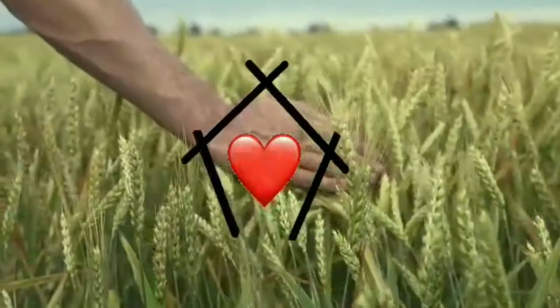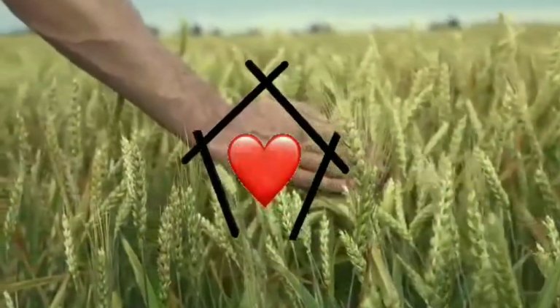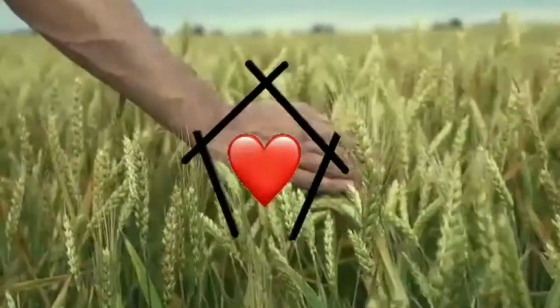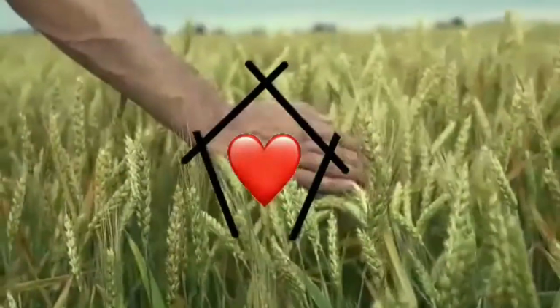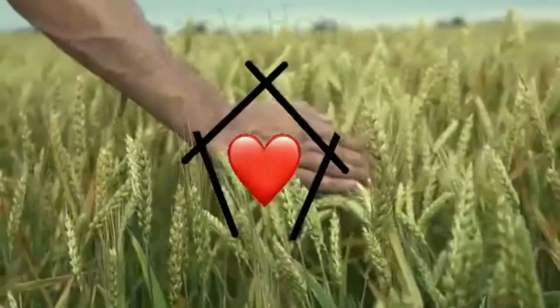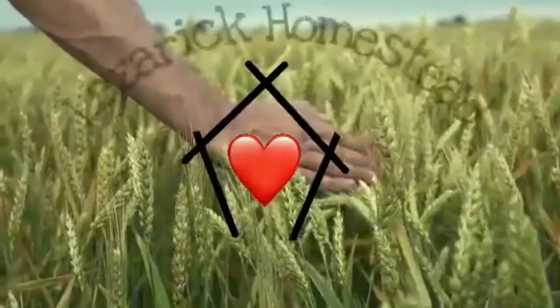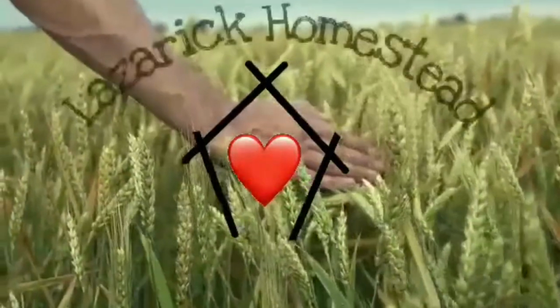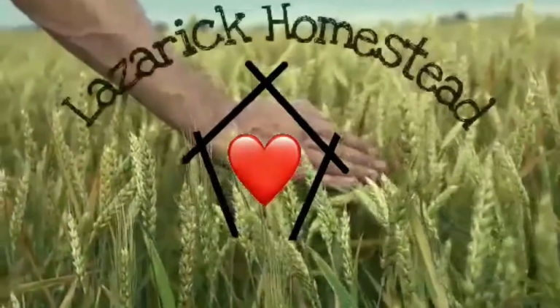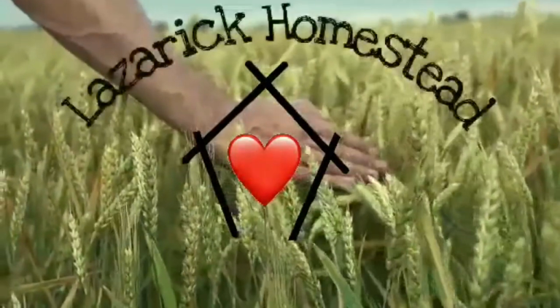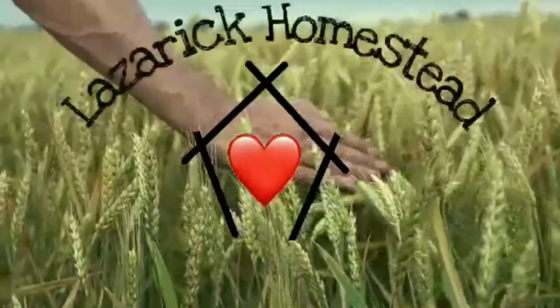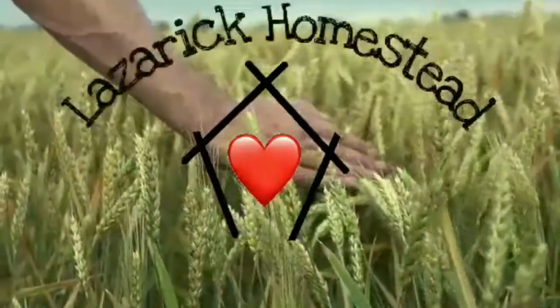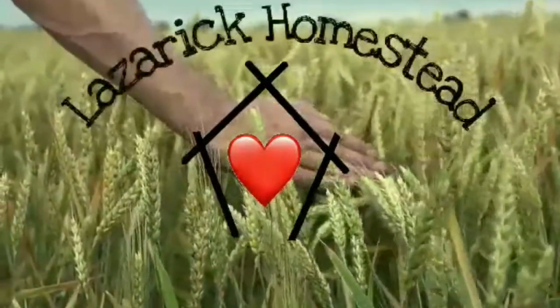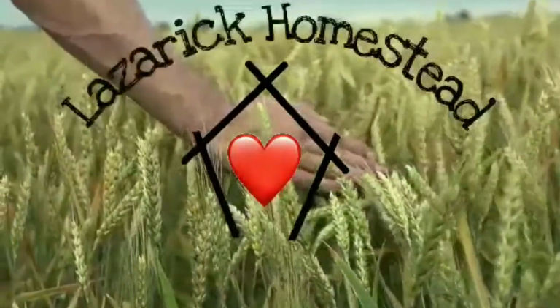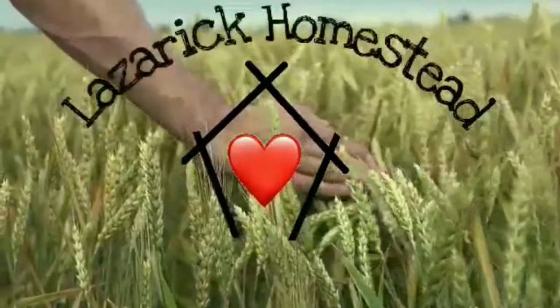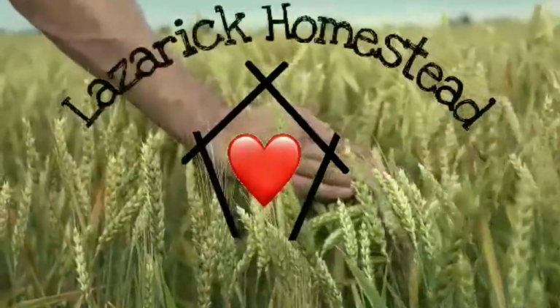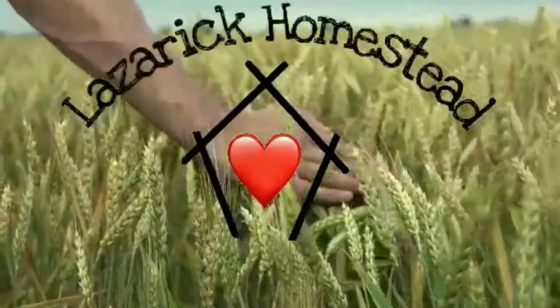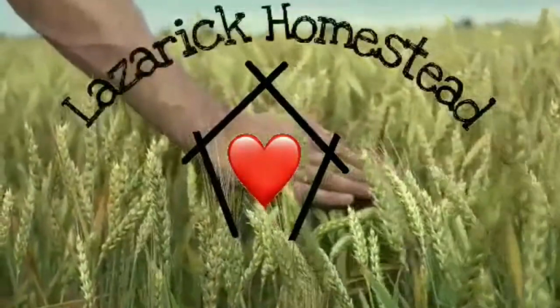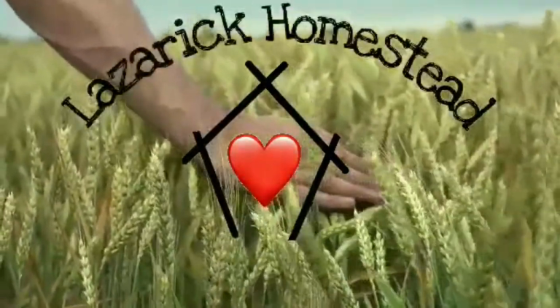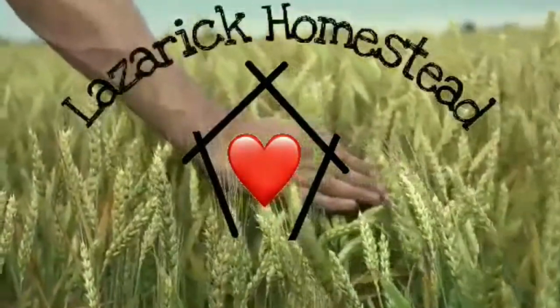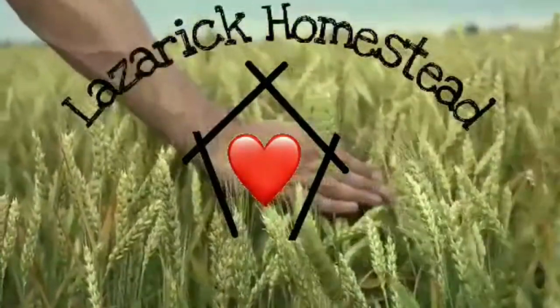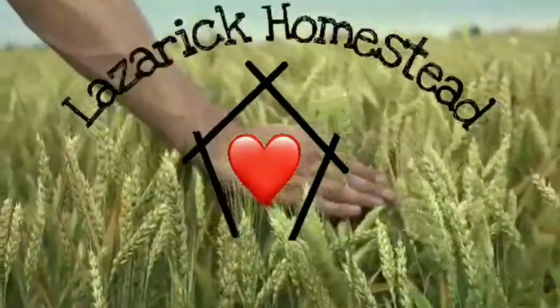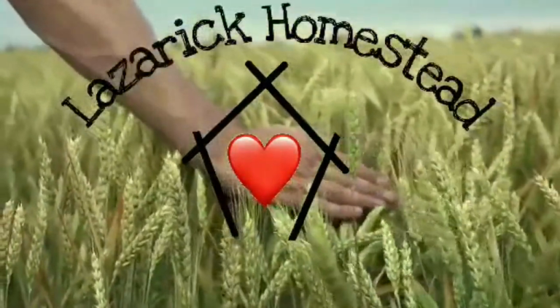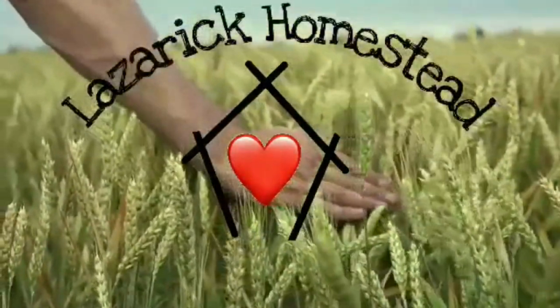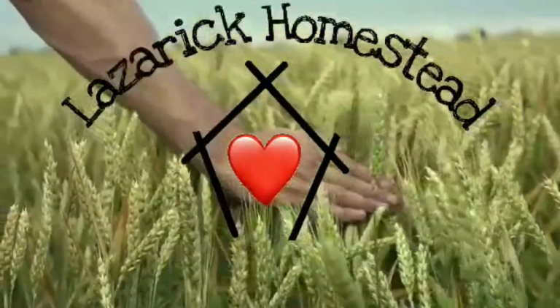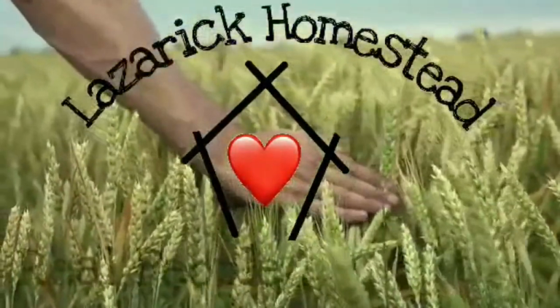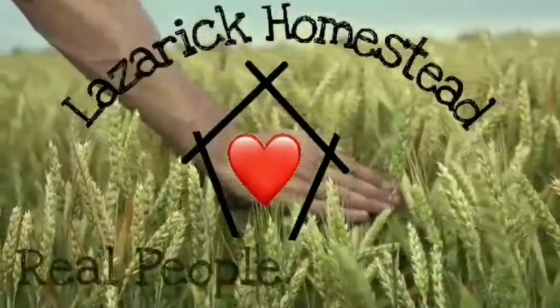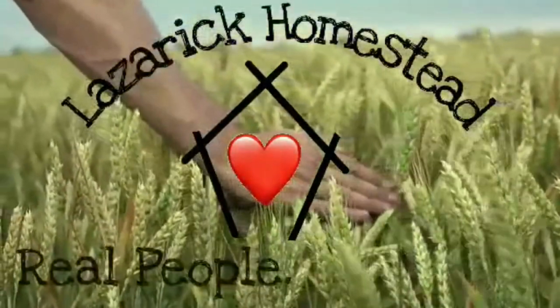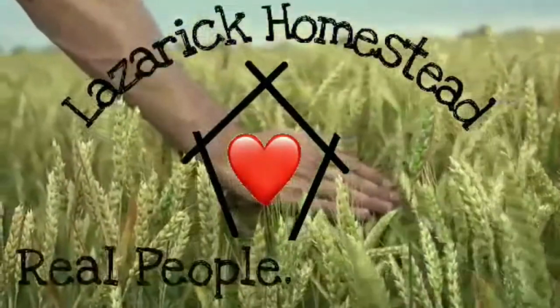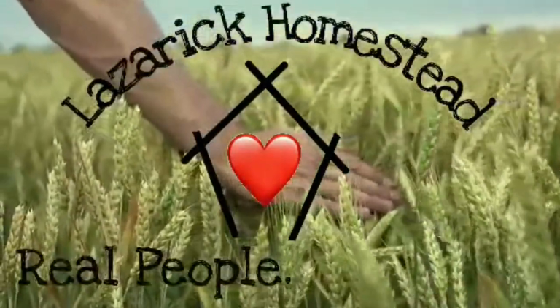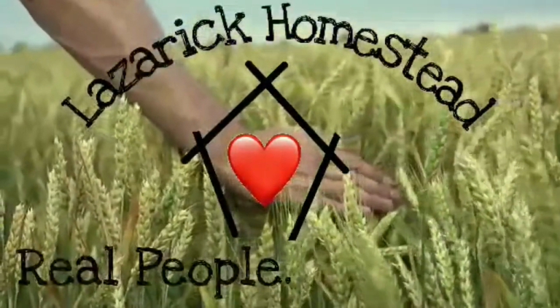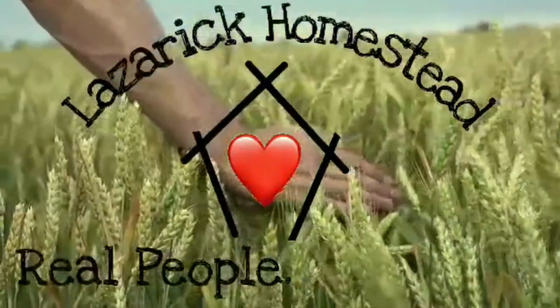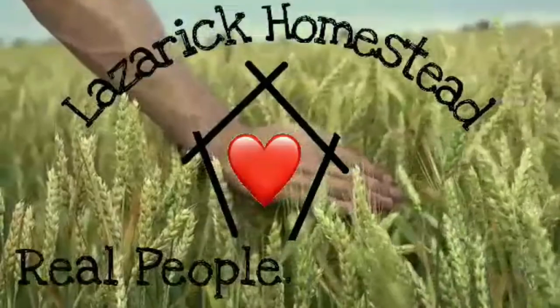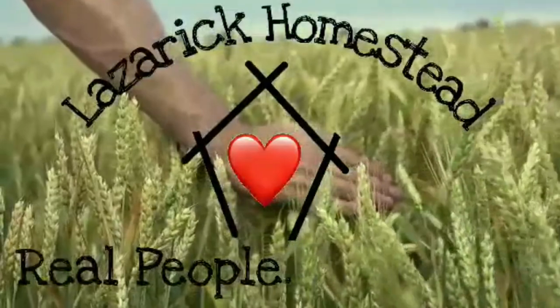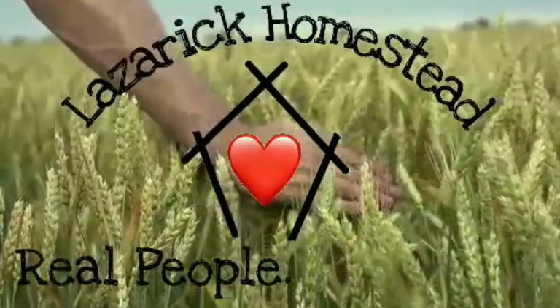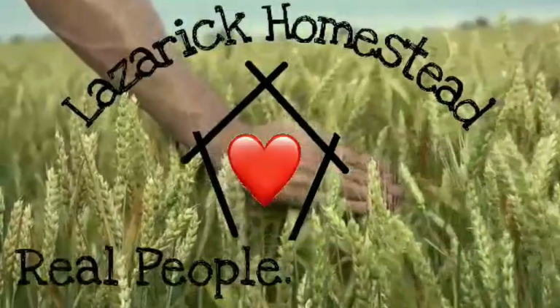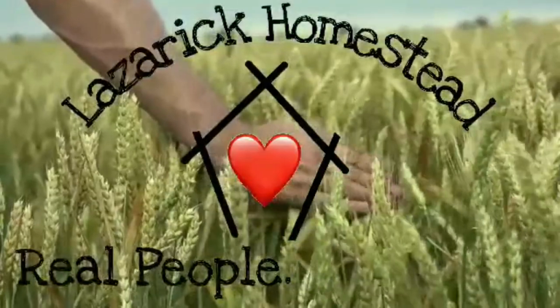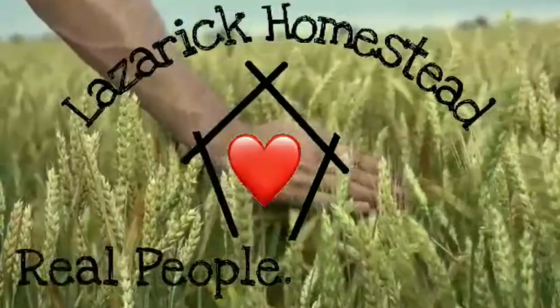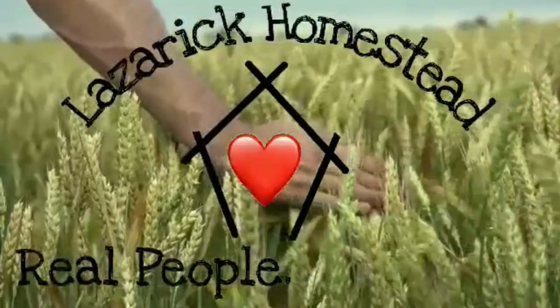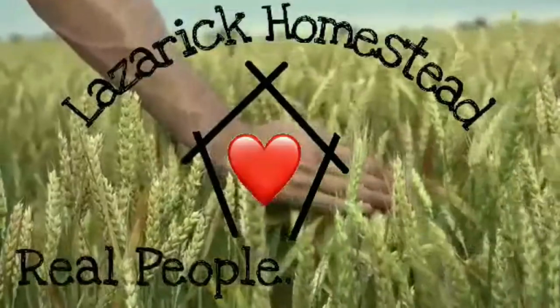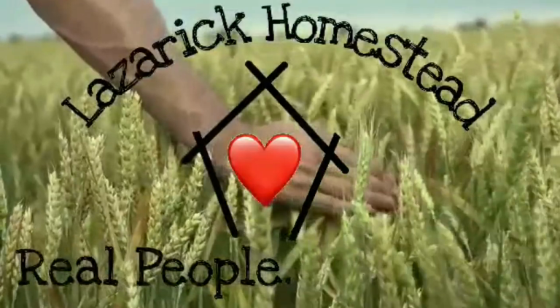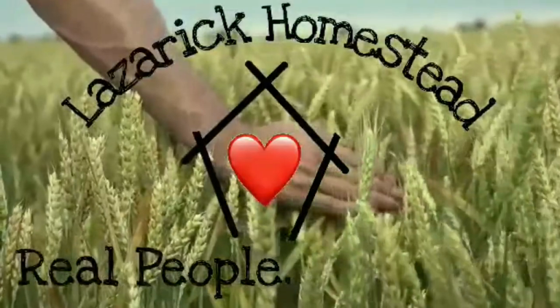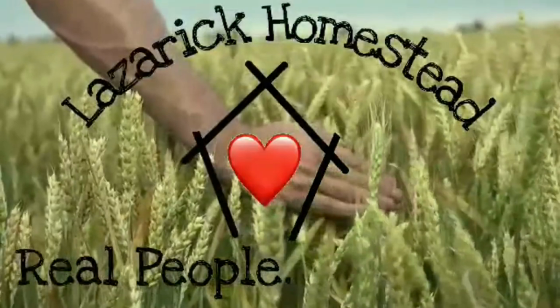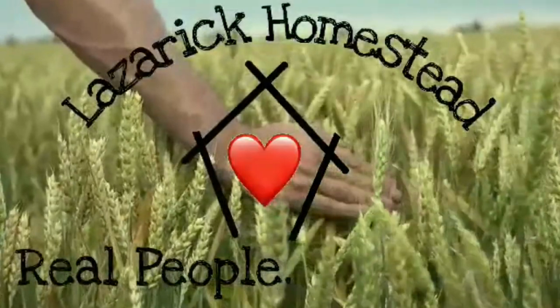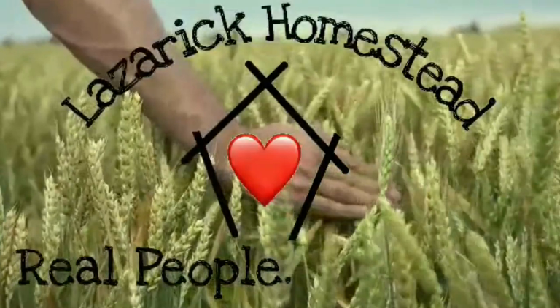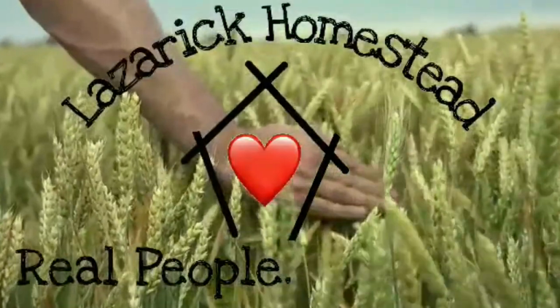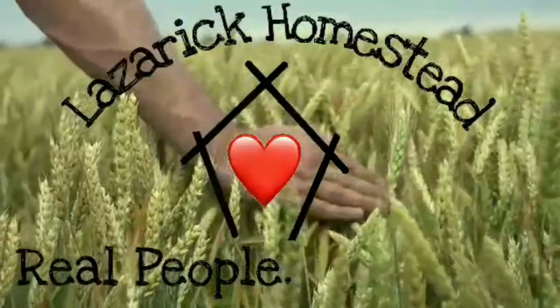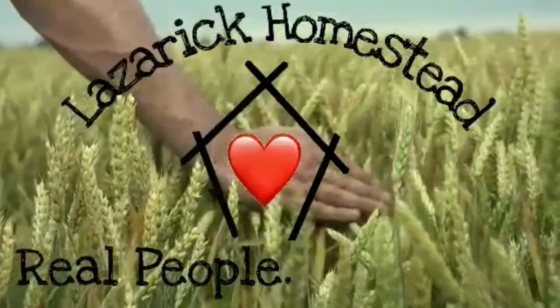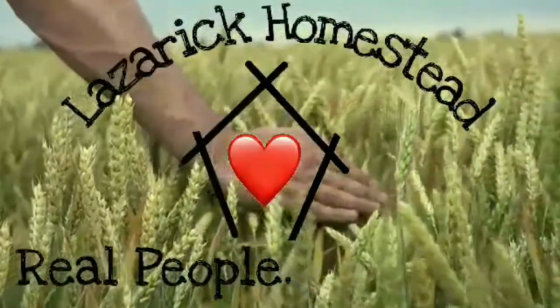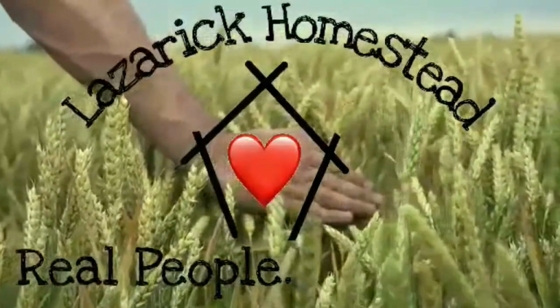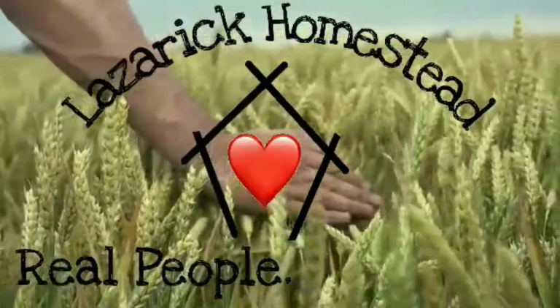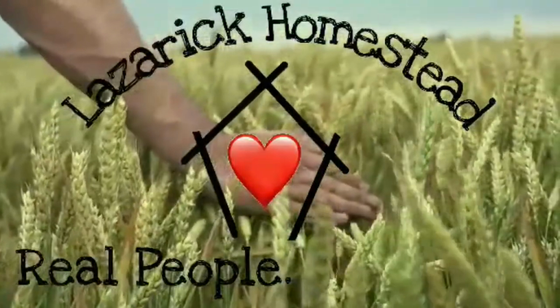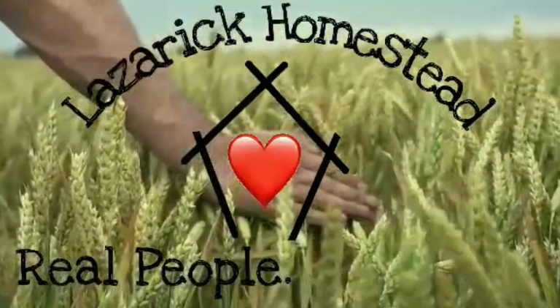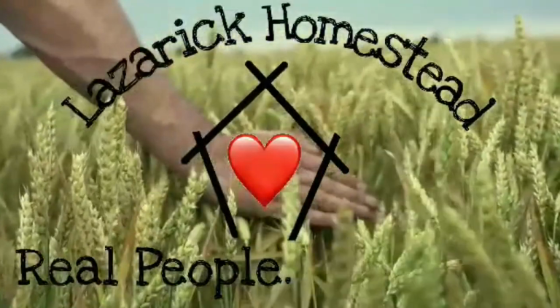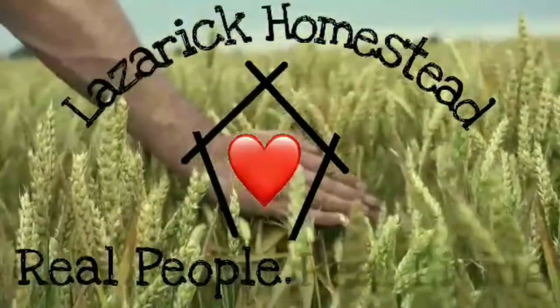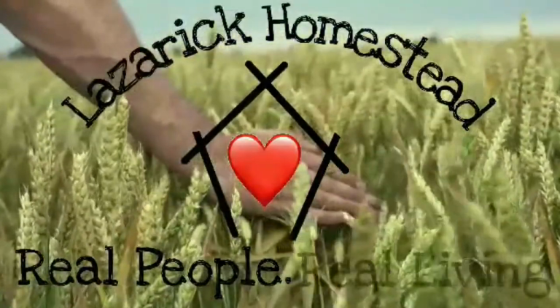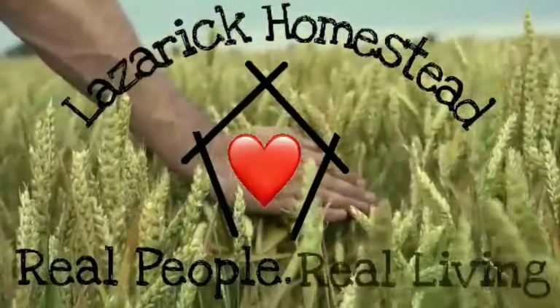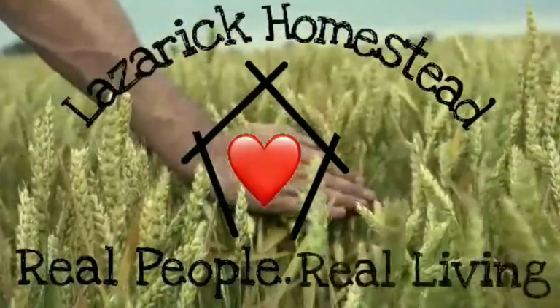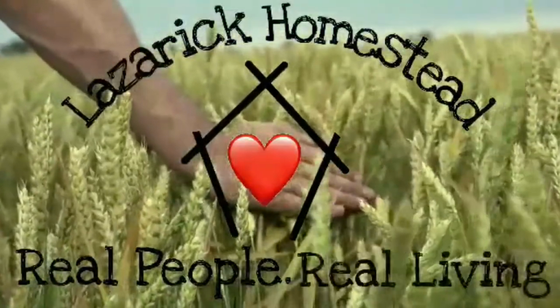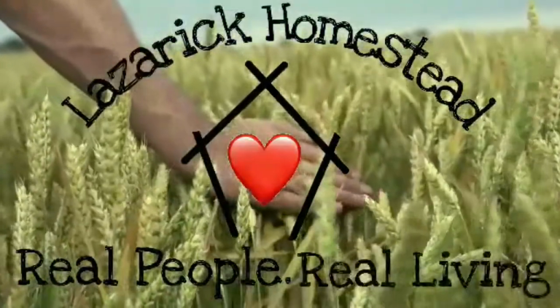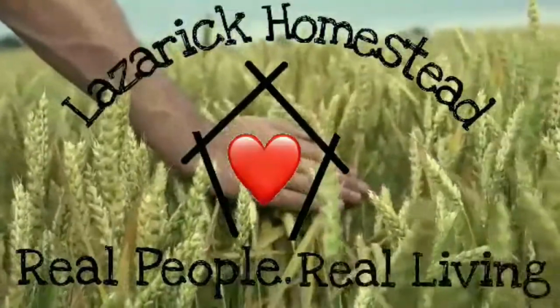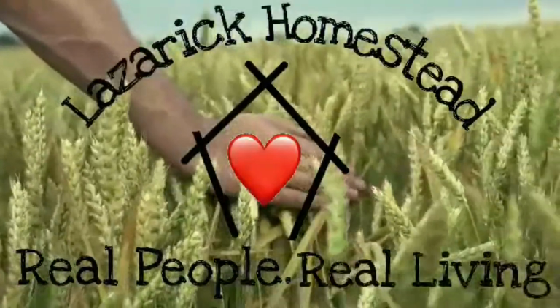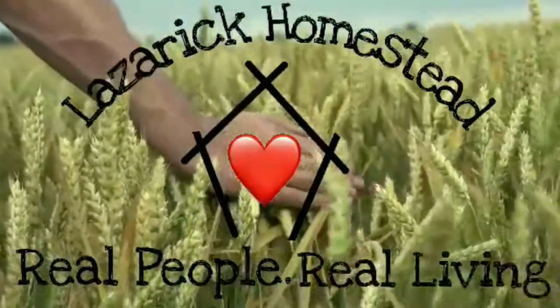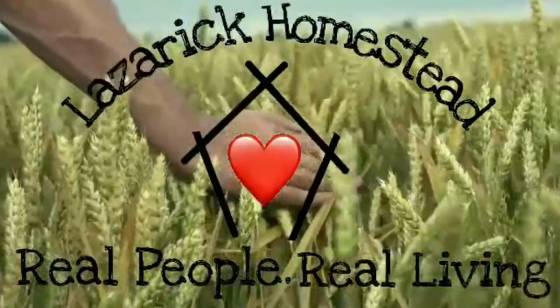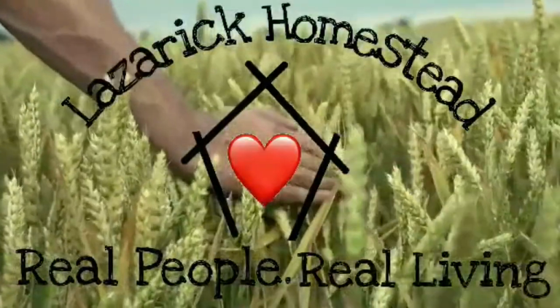Lazaric Homestead. Real people. Real living.